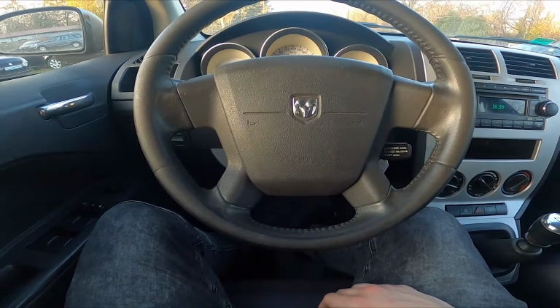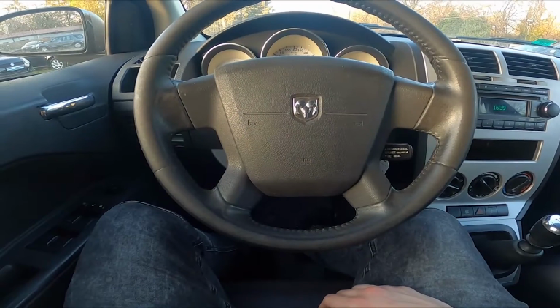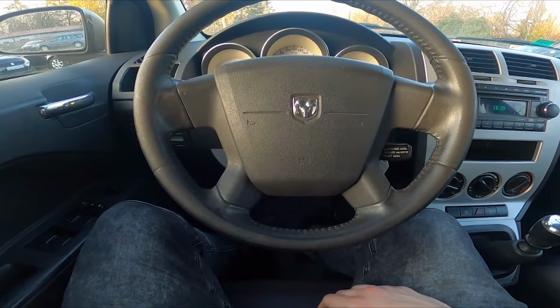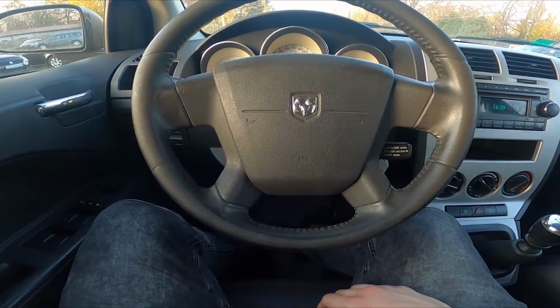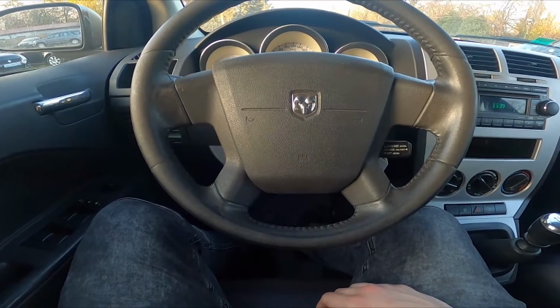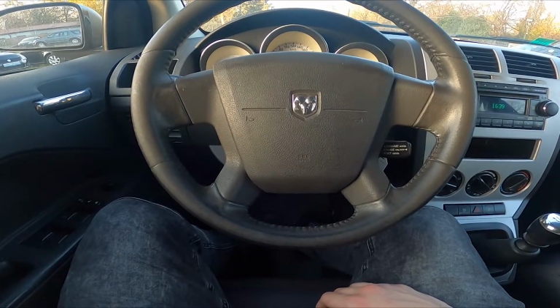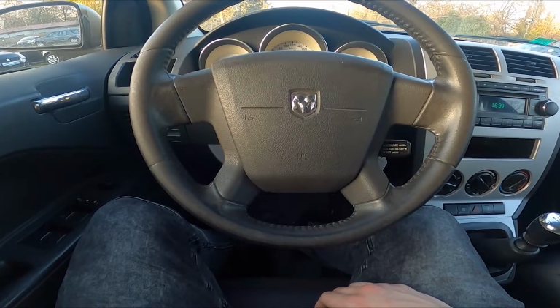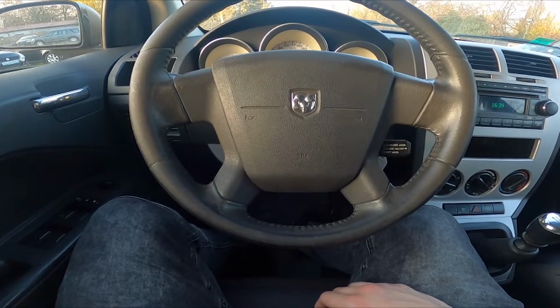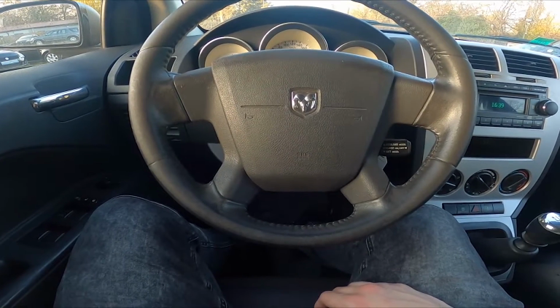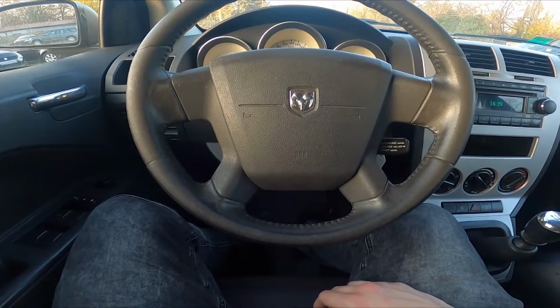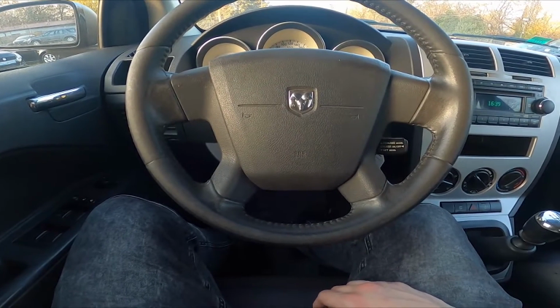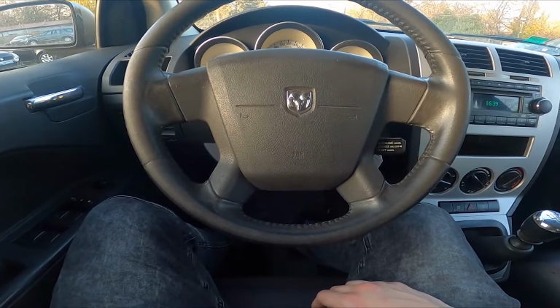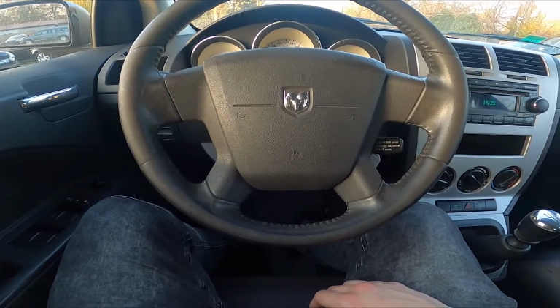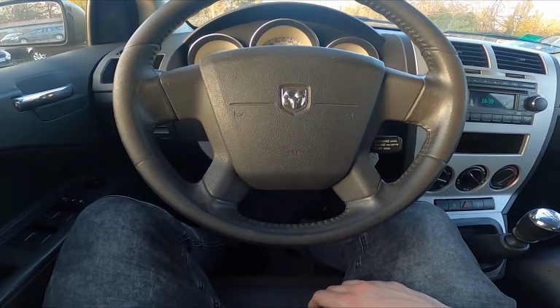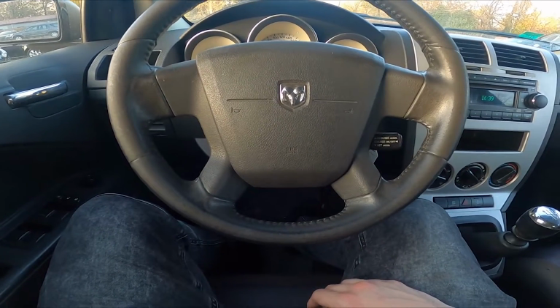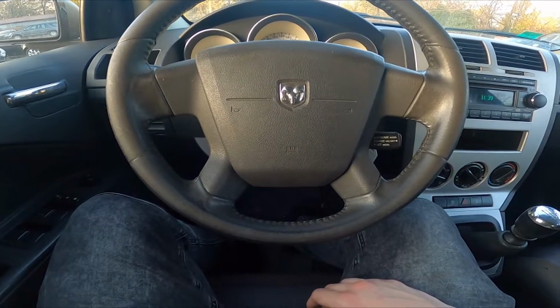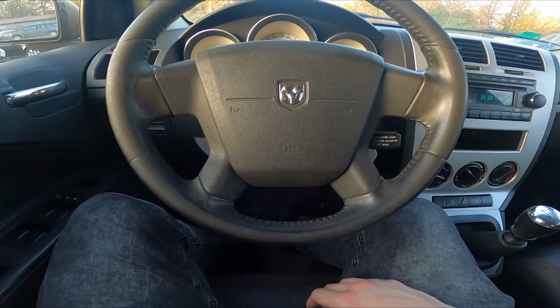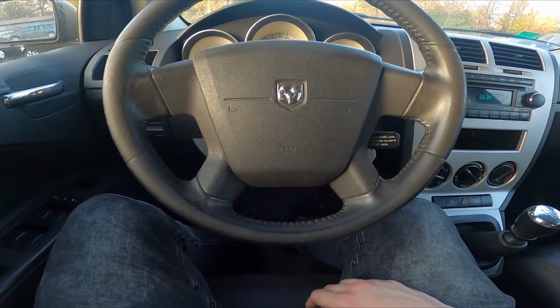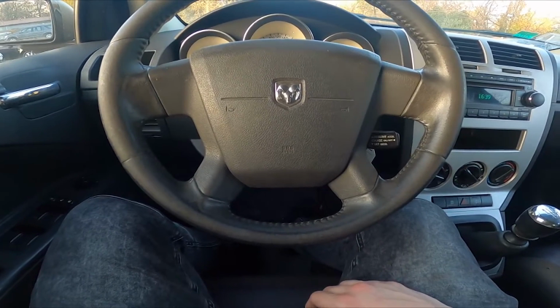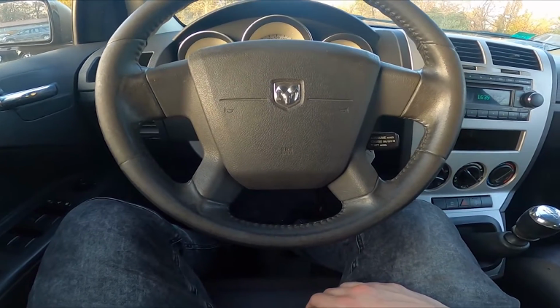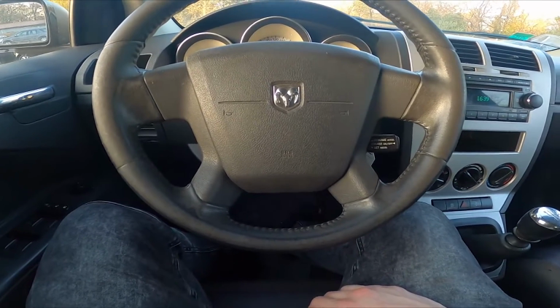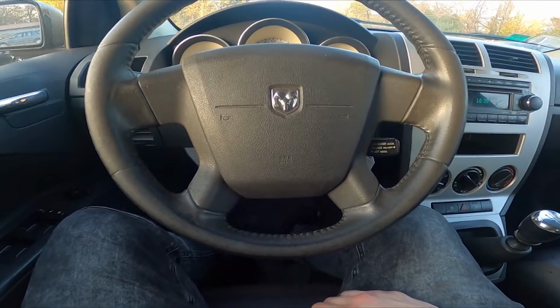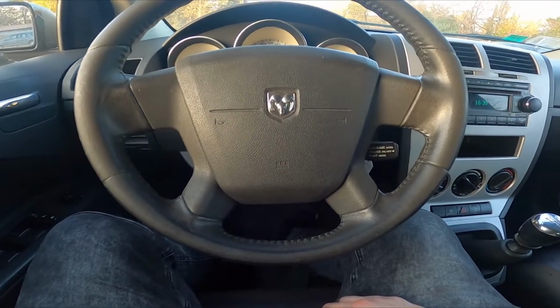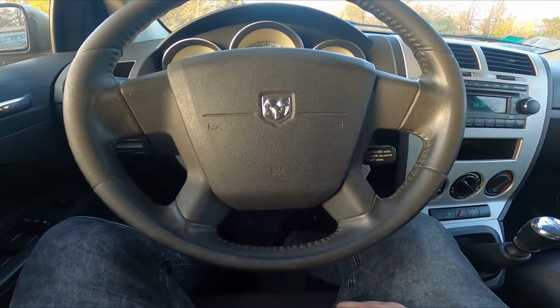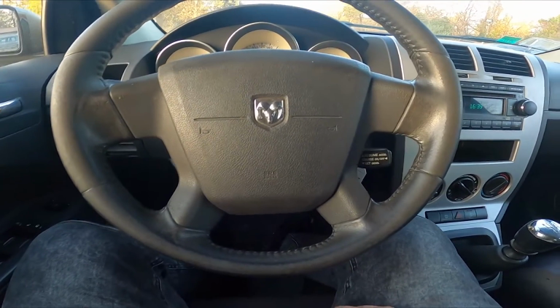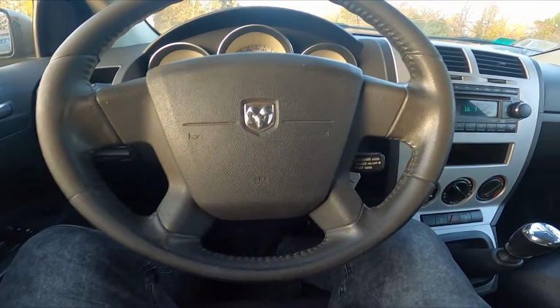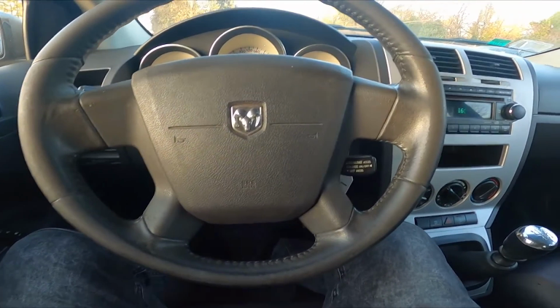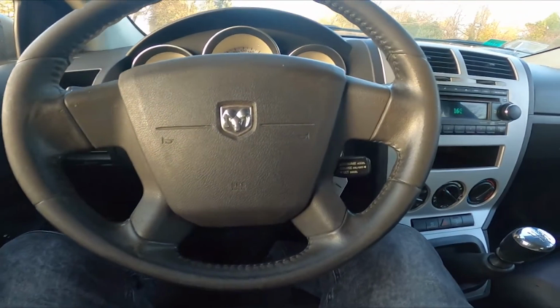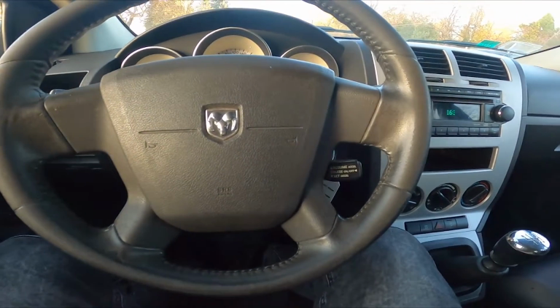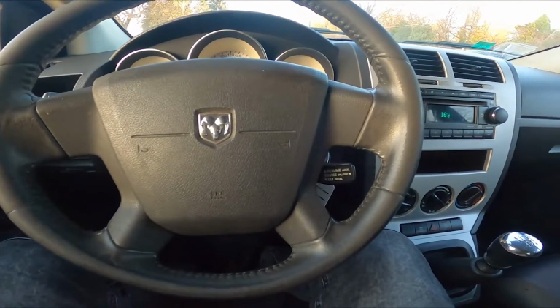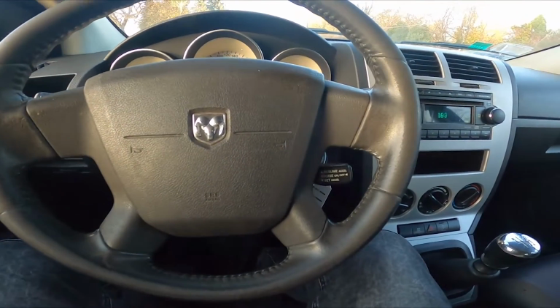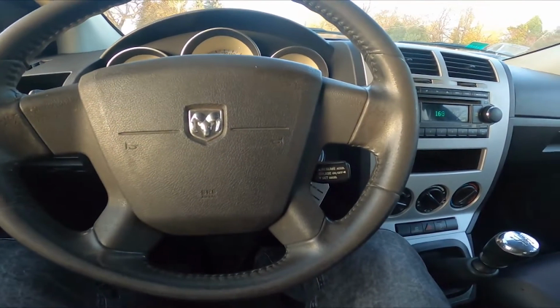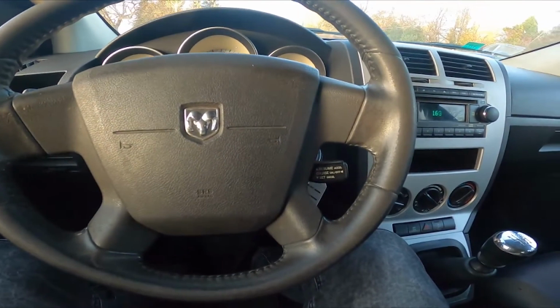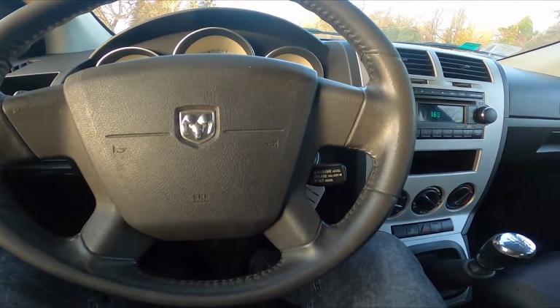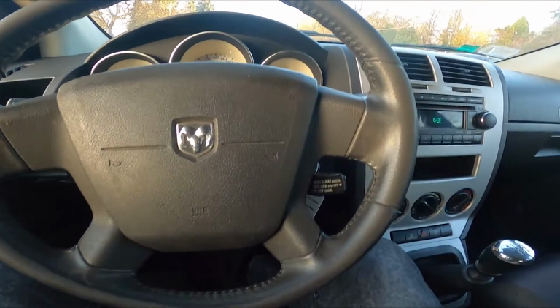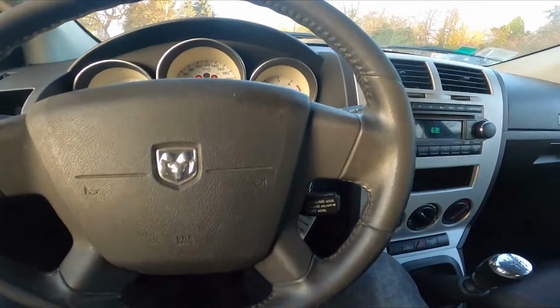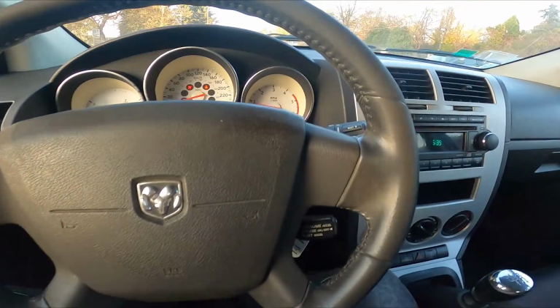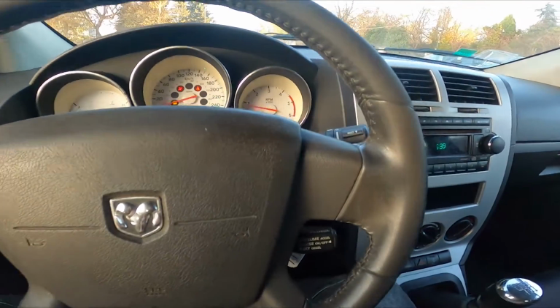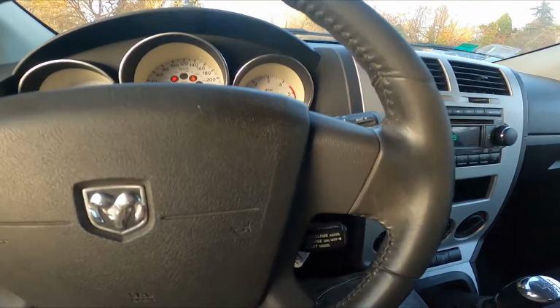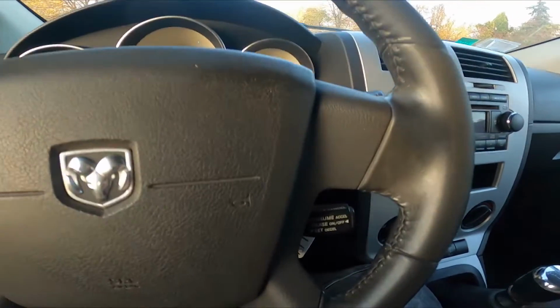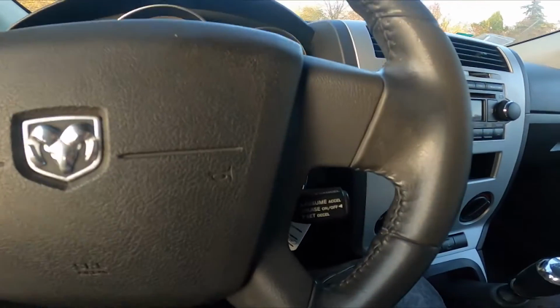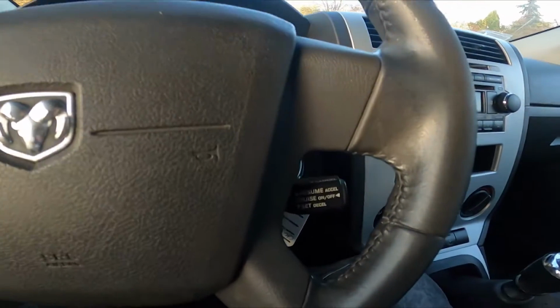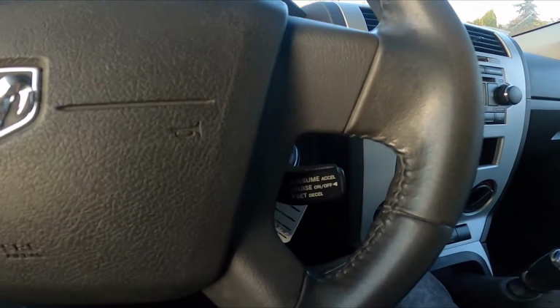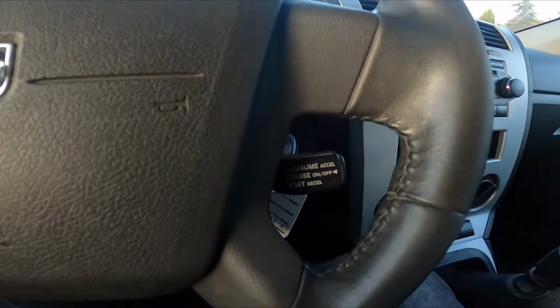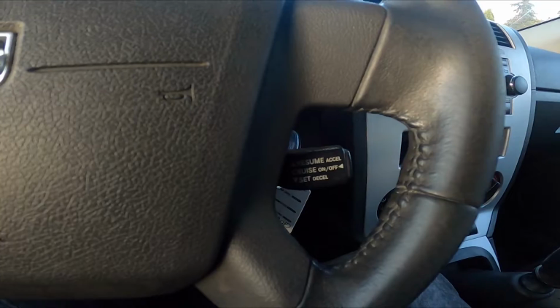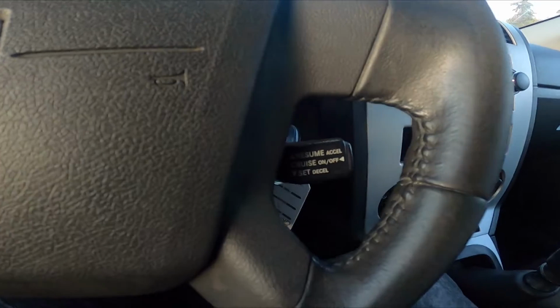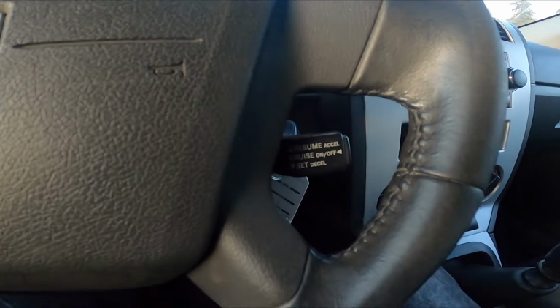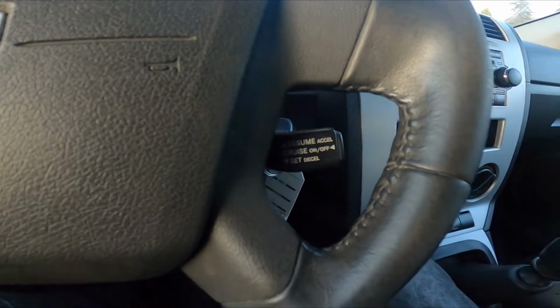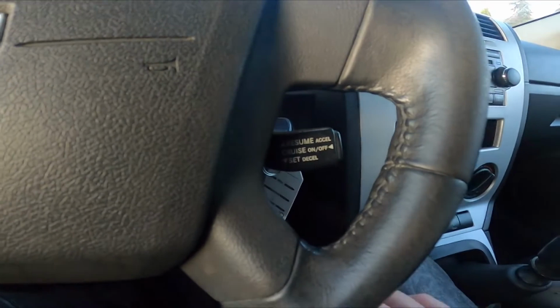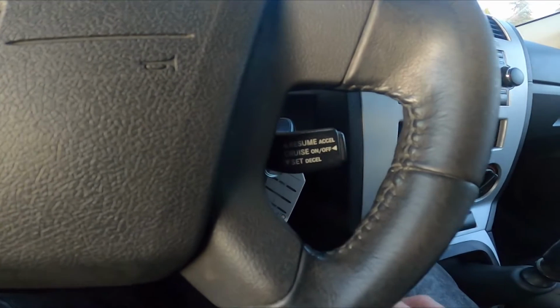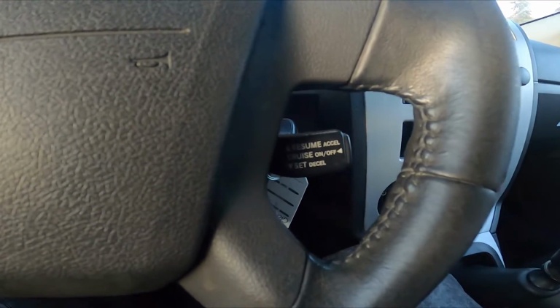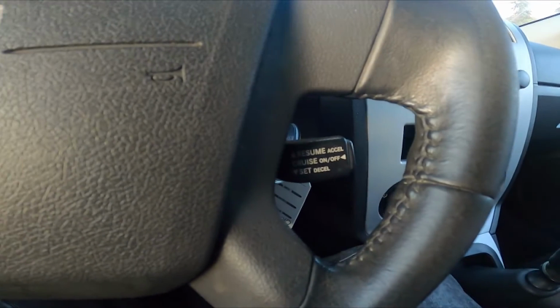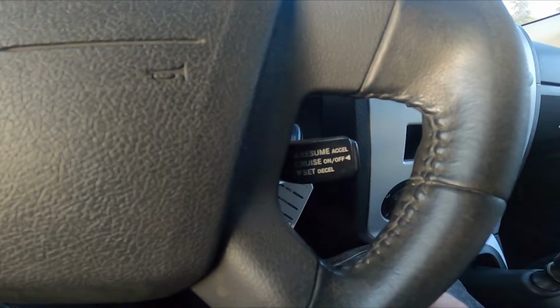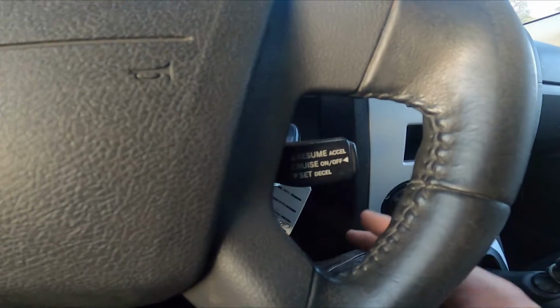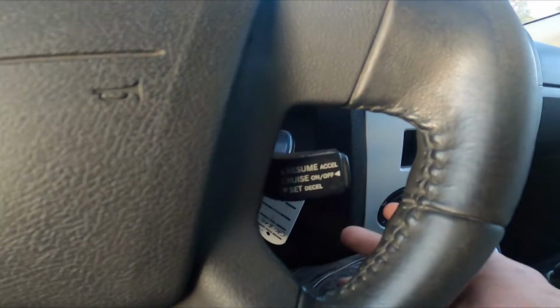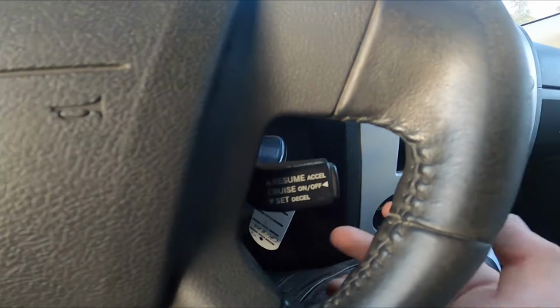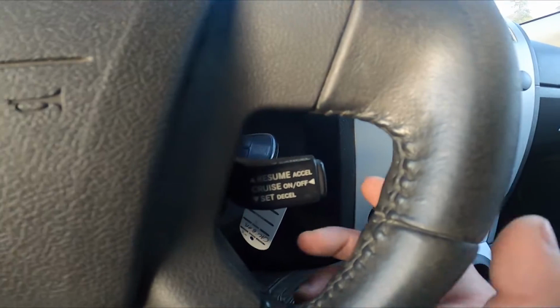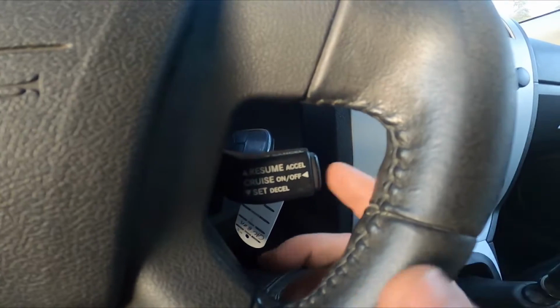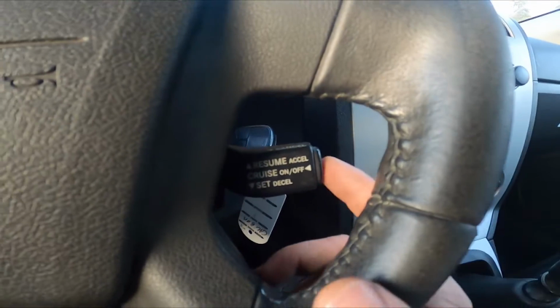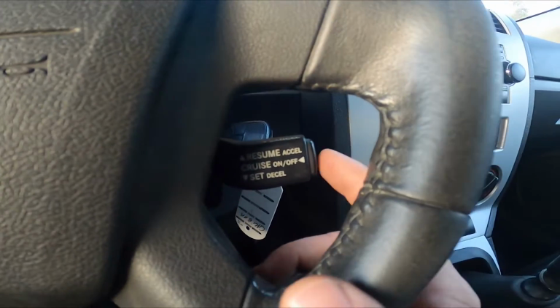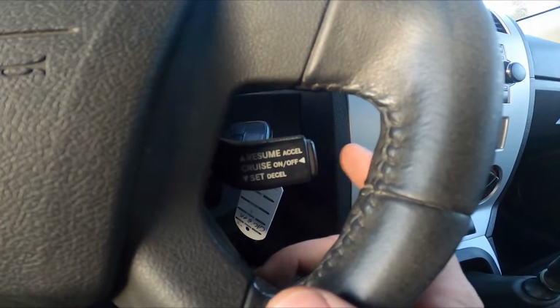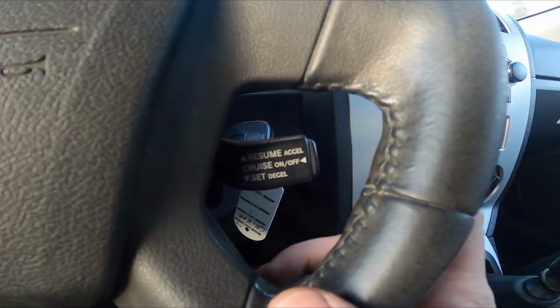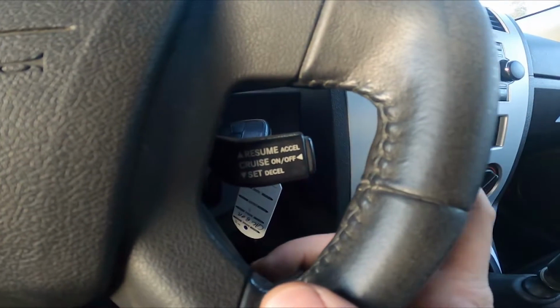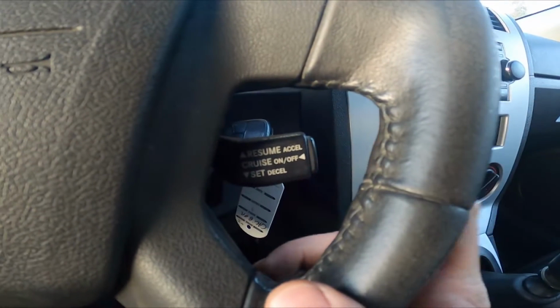In the beginning, let's take a look behind the right side of the steering wheel. Right here we've got this lever.